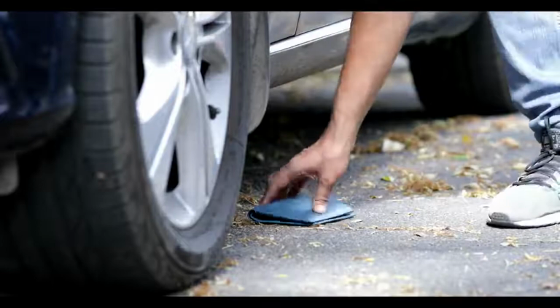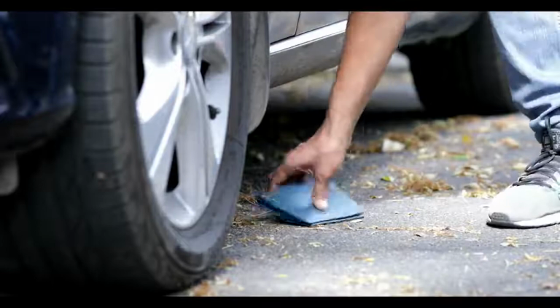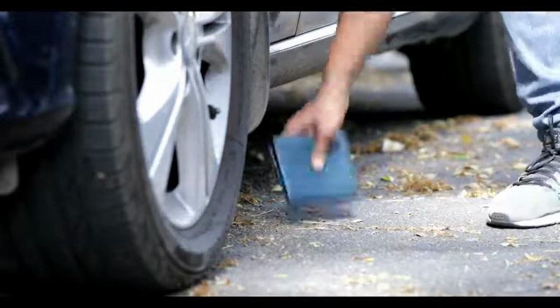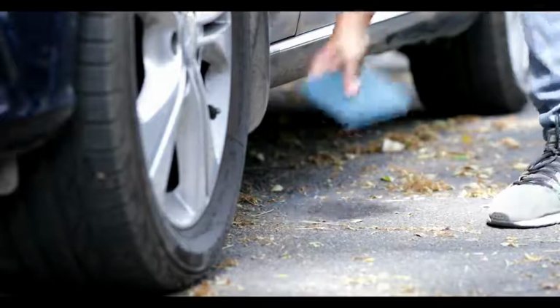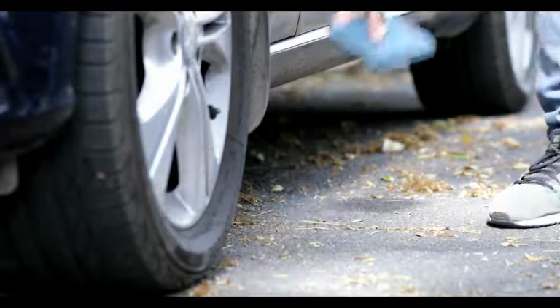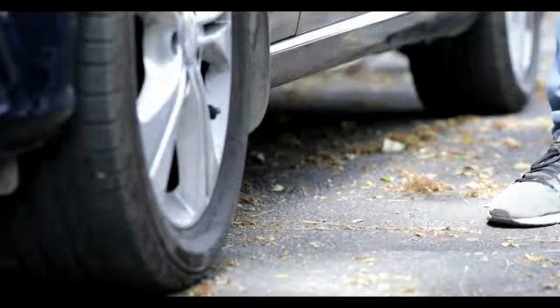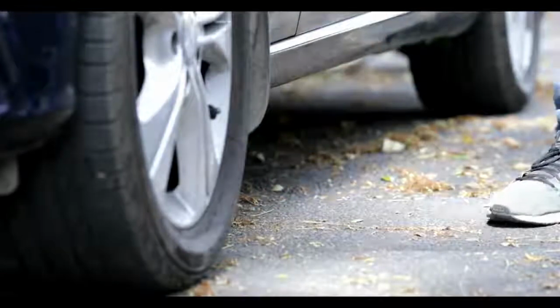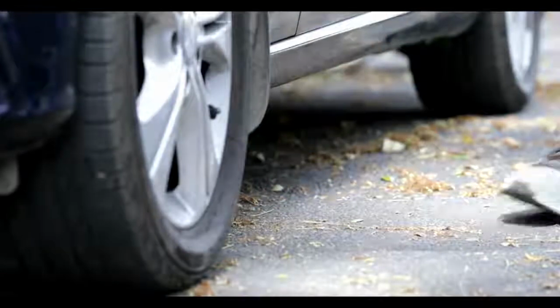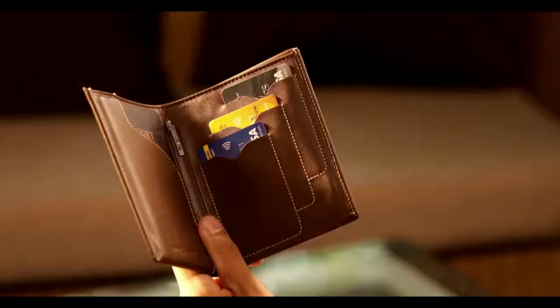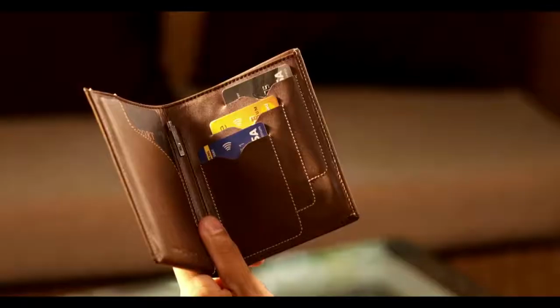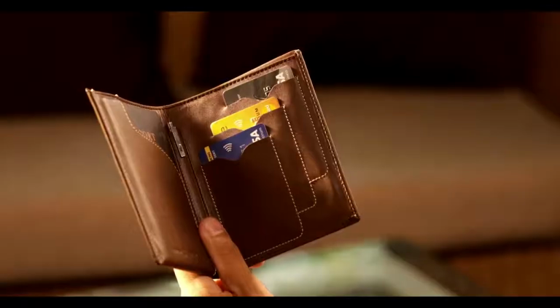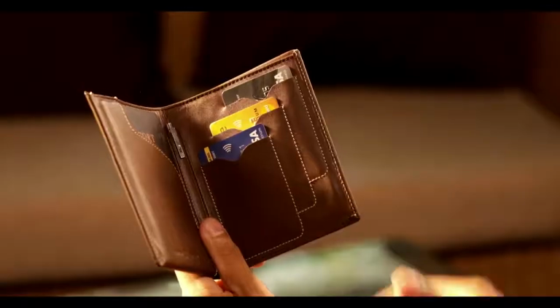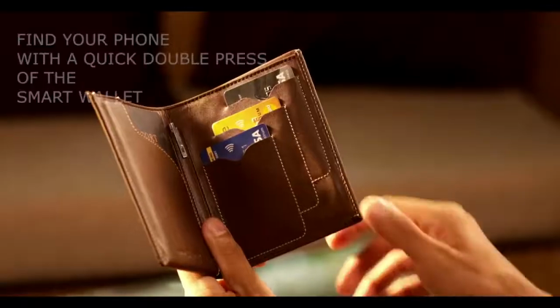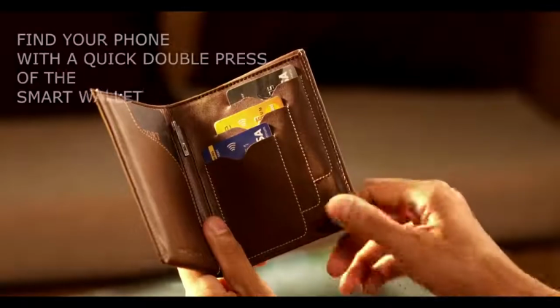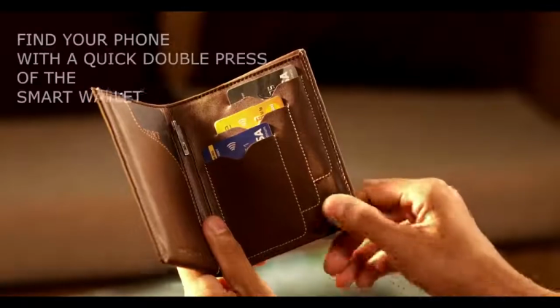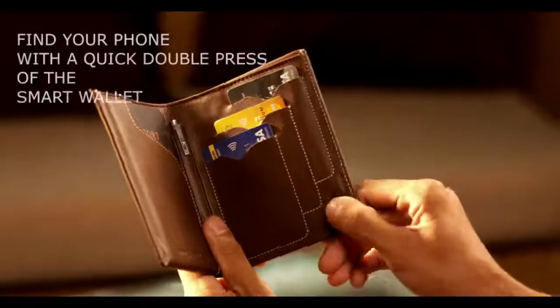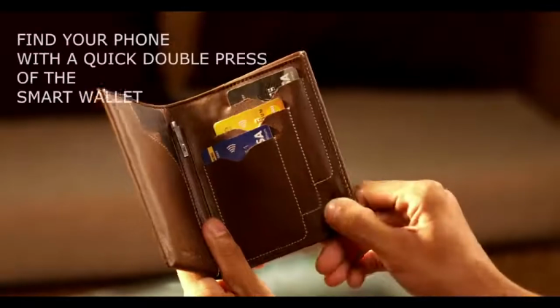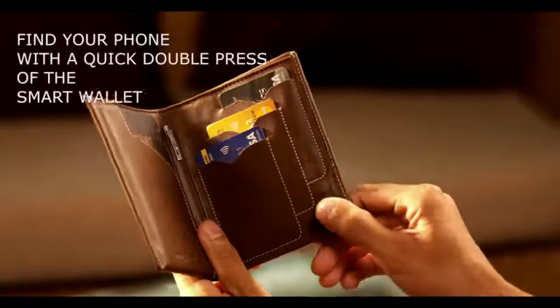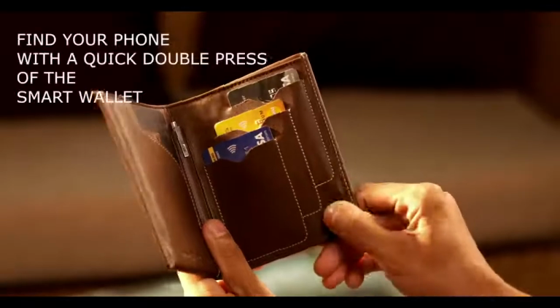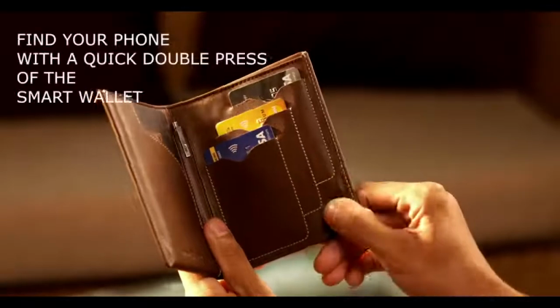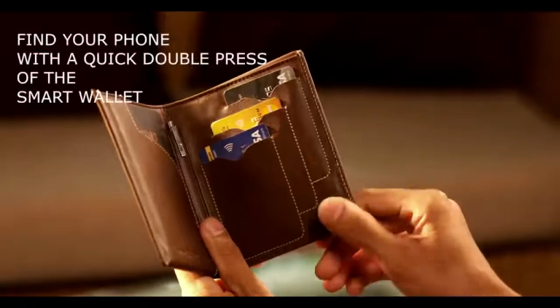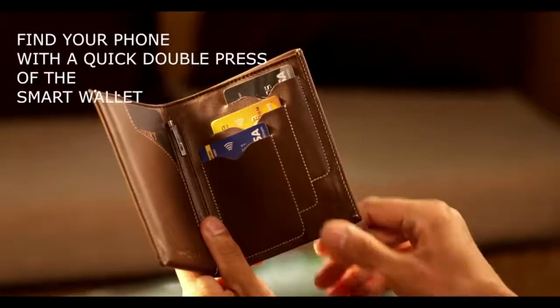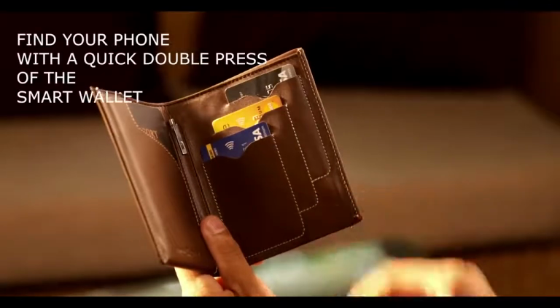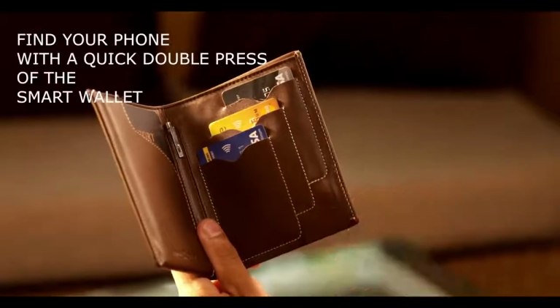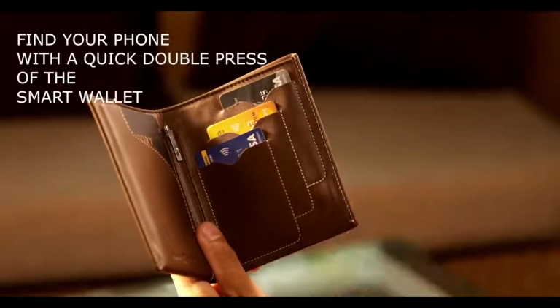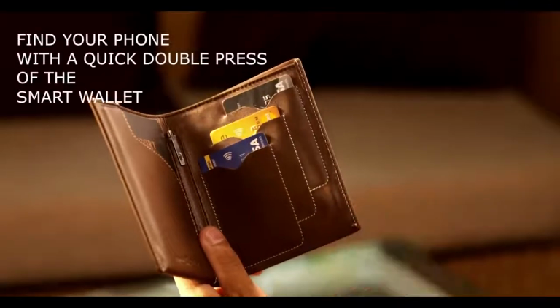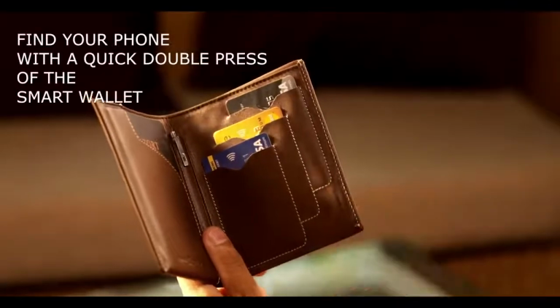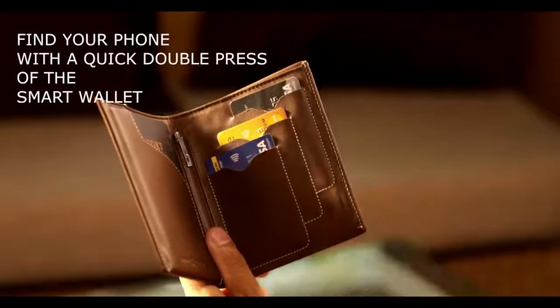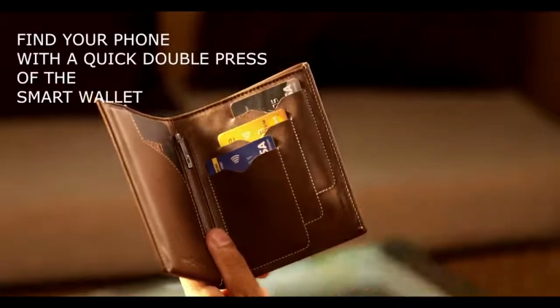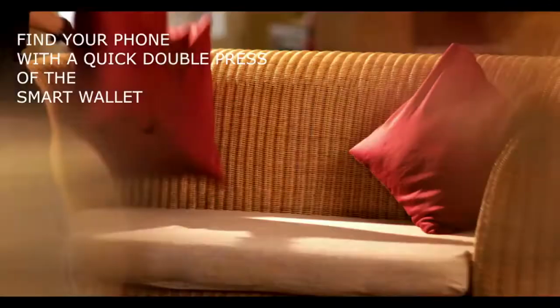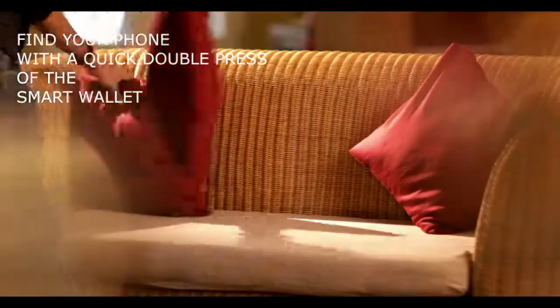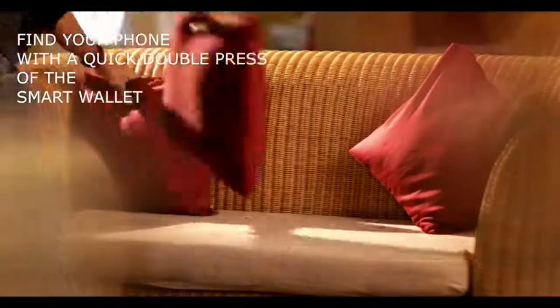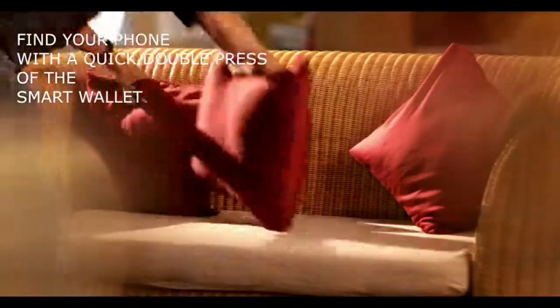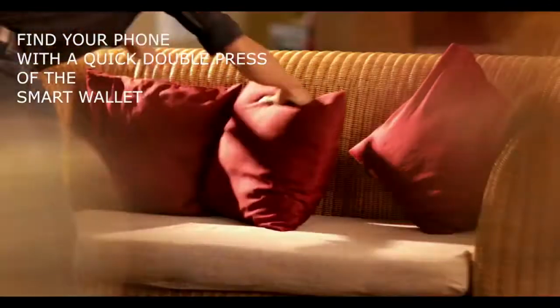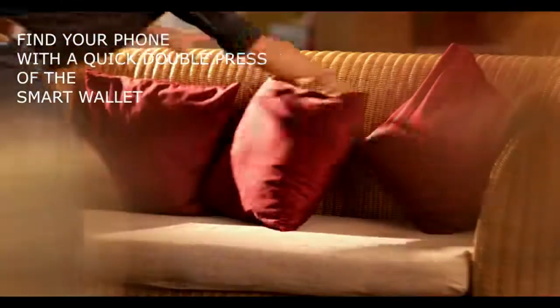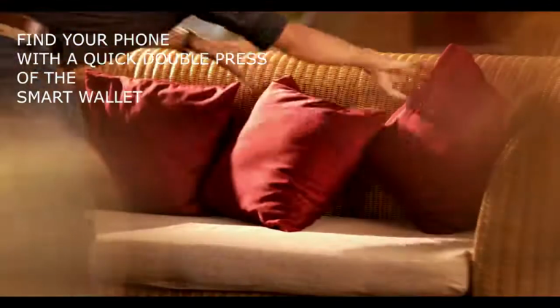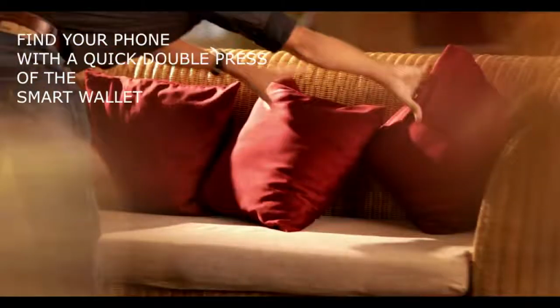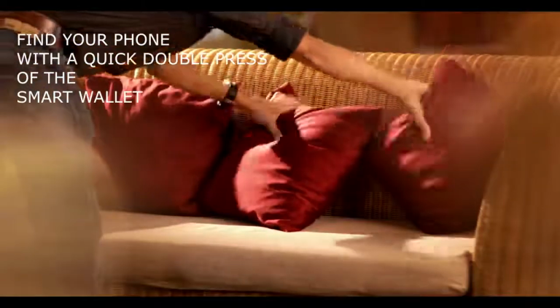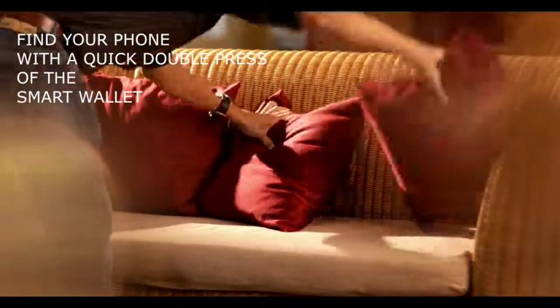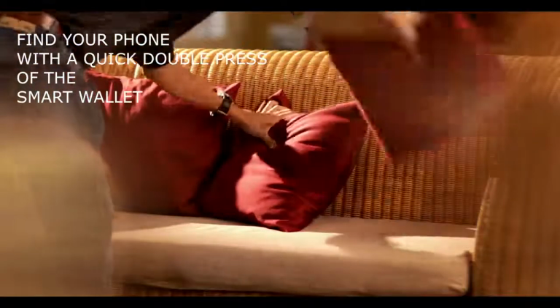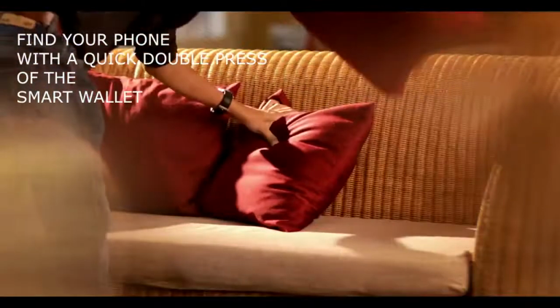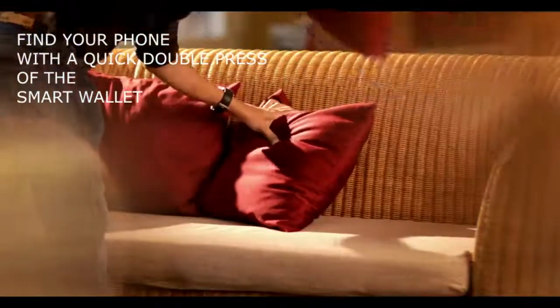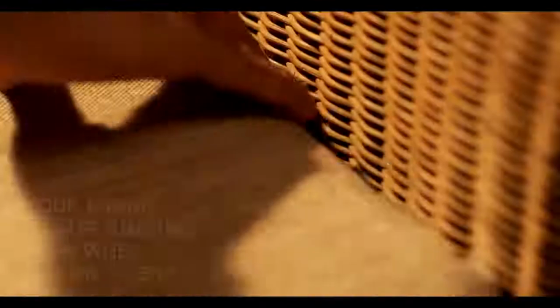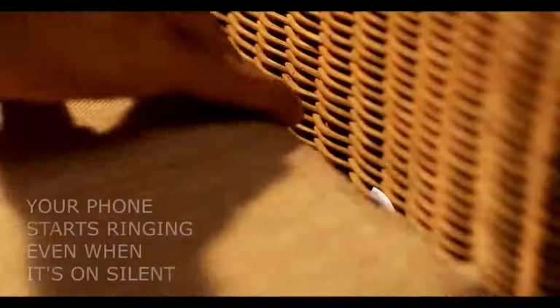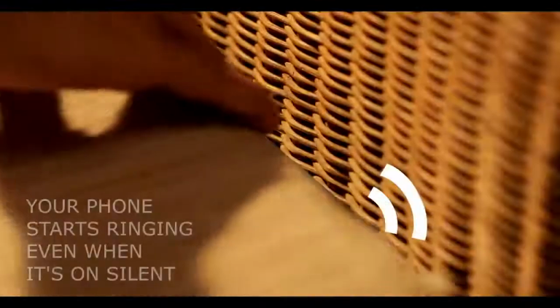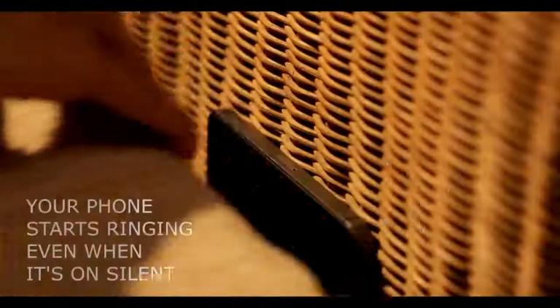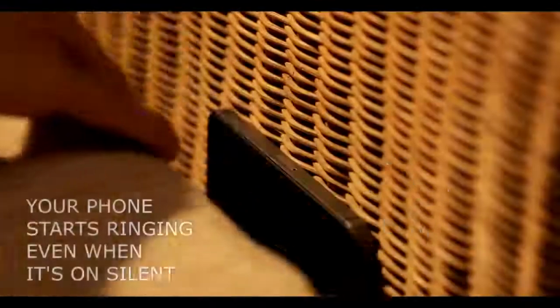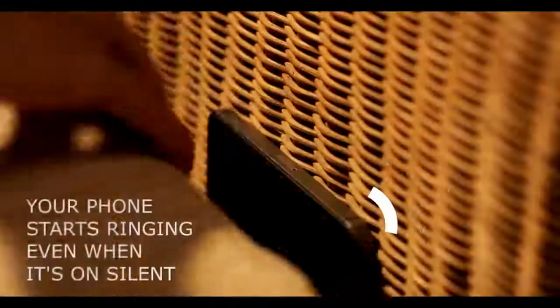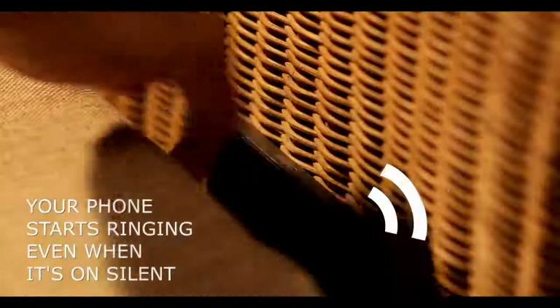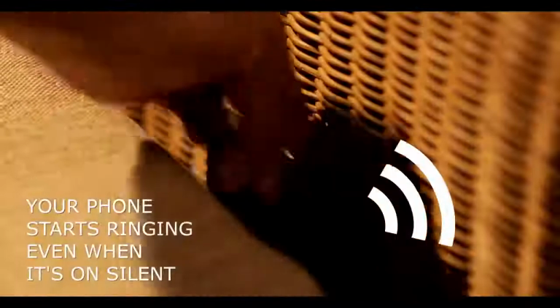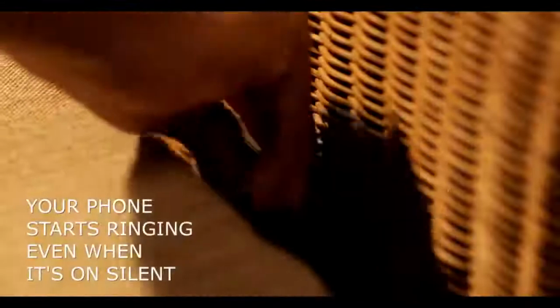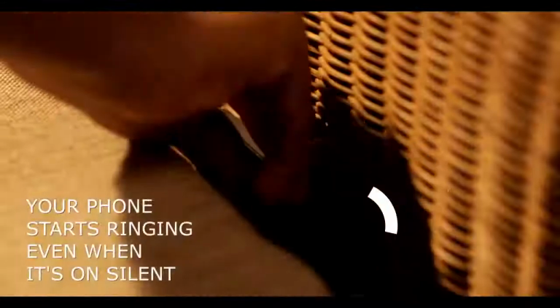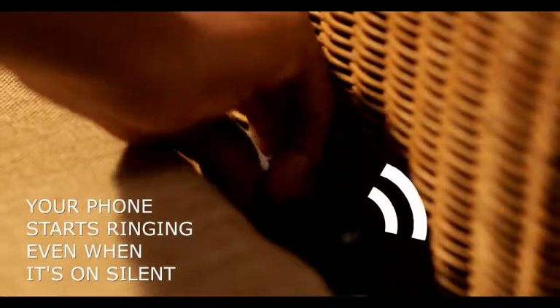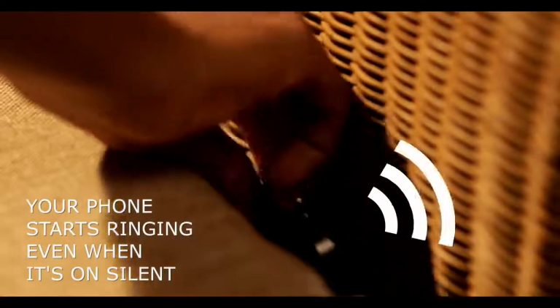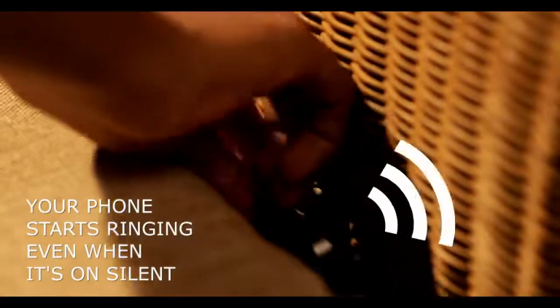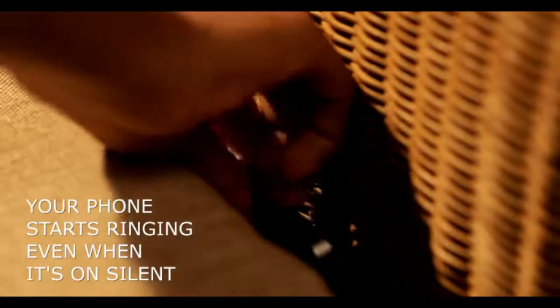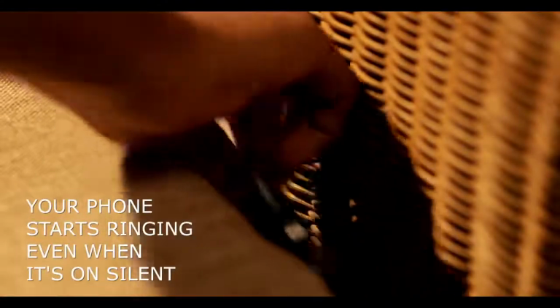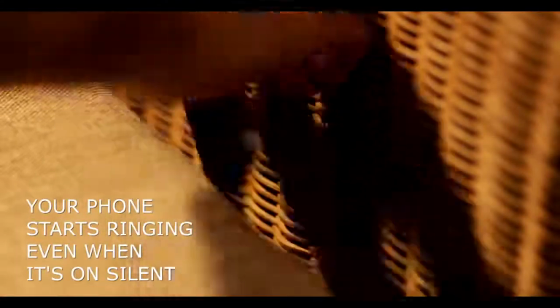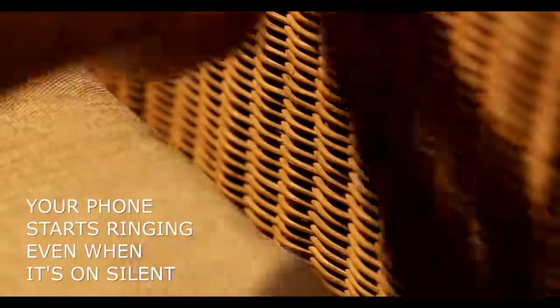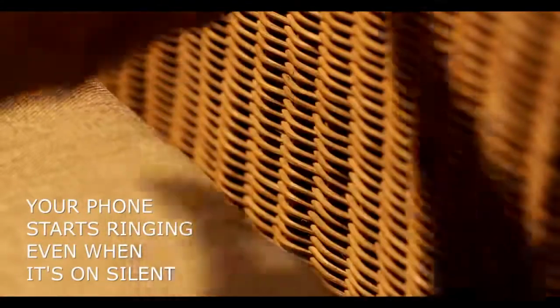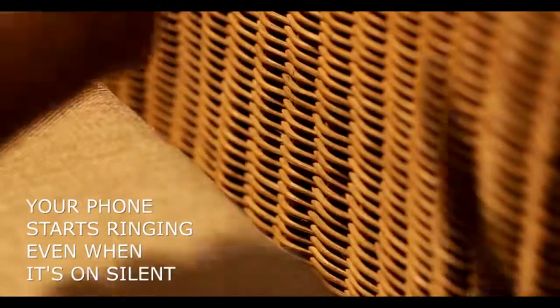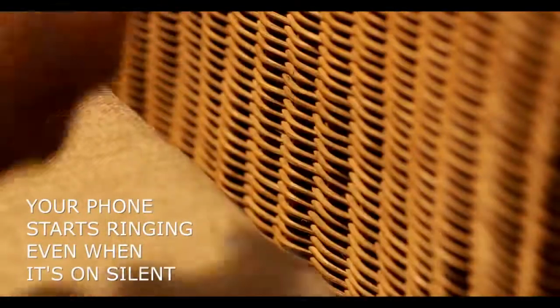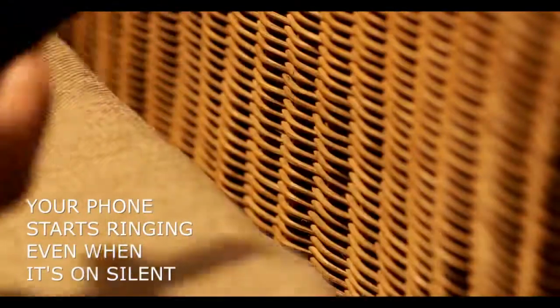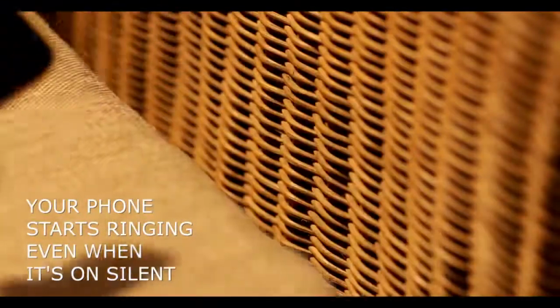You can now find your phone with a quick double press of your smart wallet. Your phone starts ringing even if it's on silent.